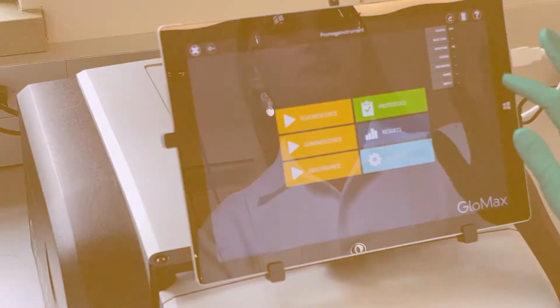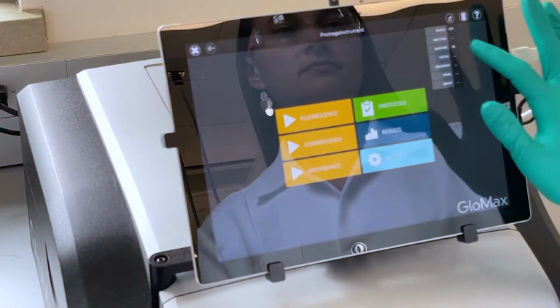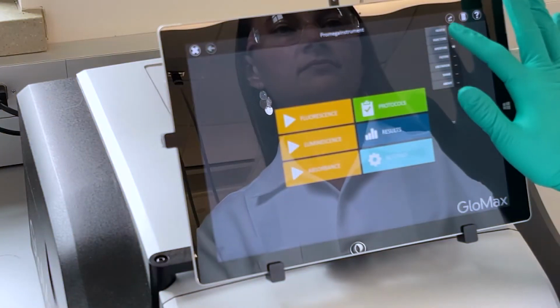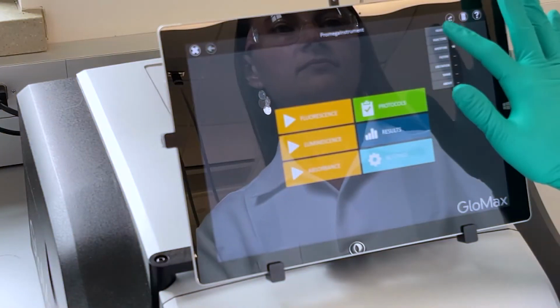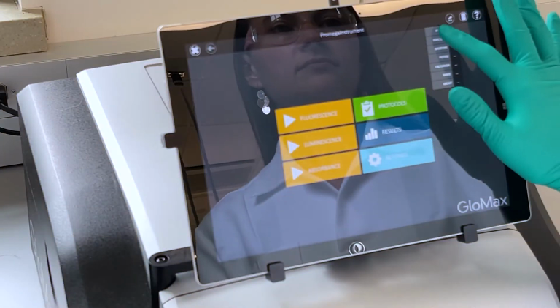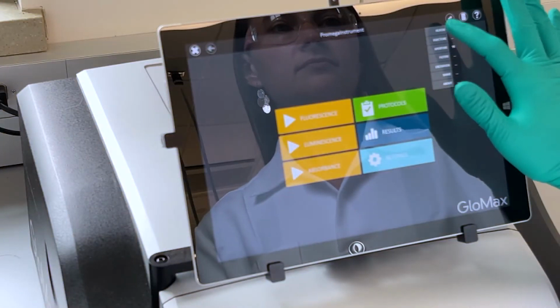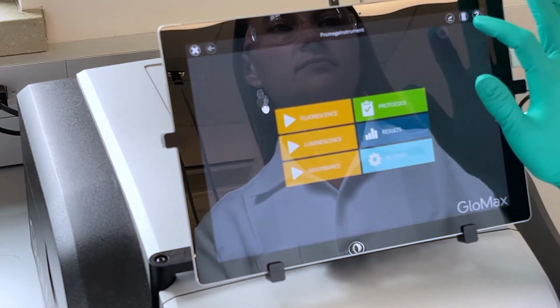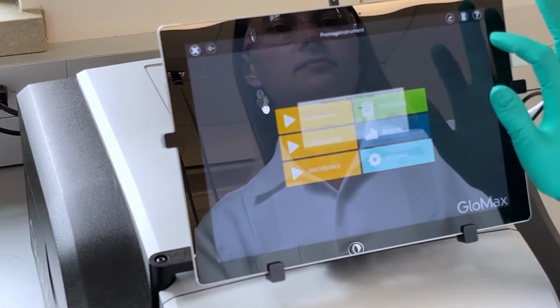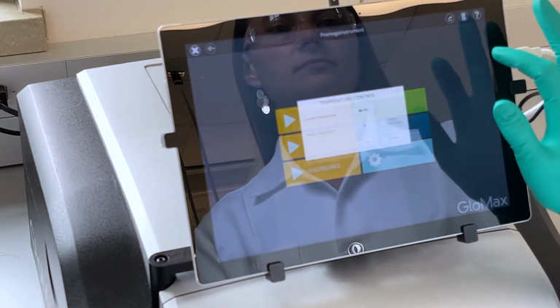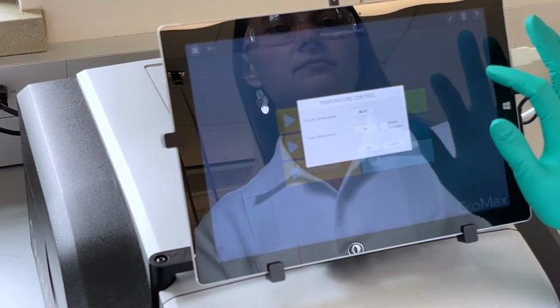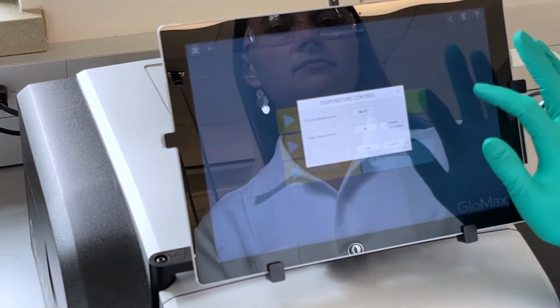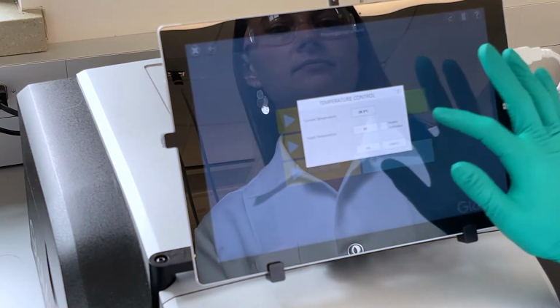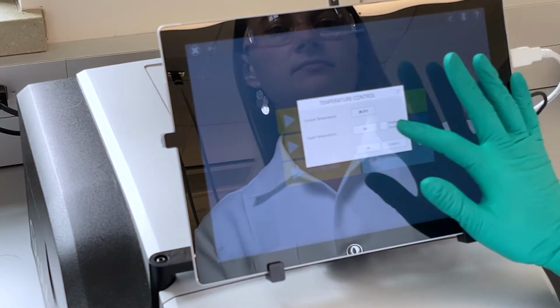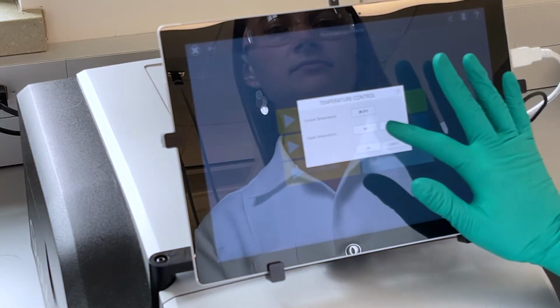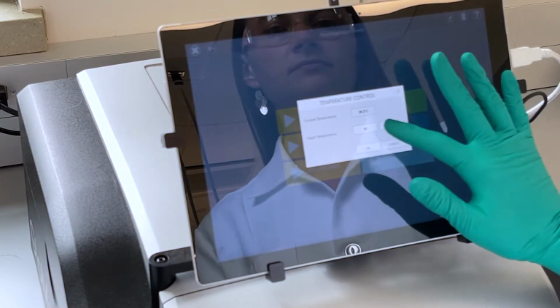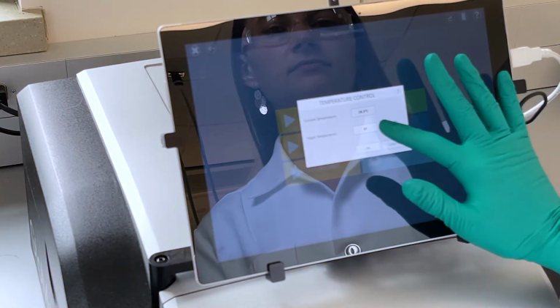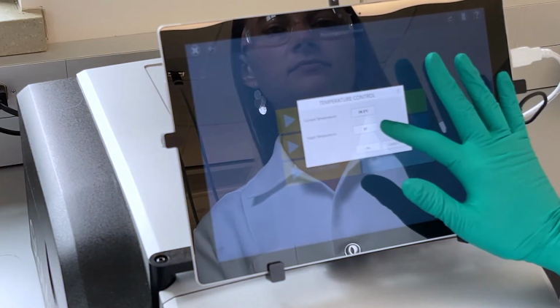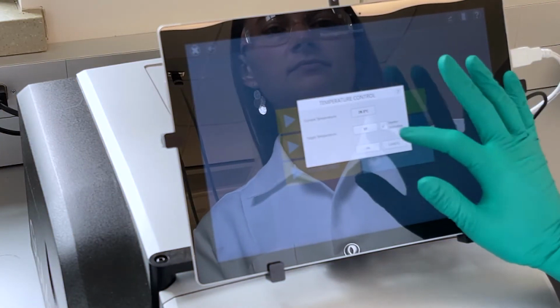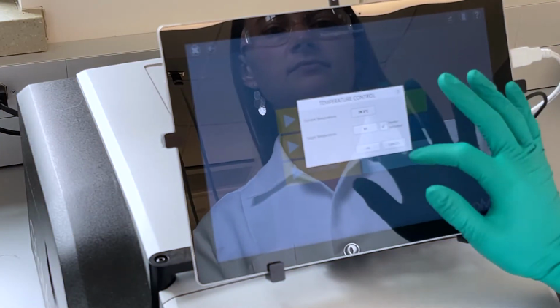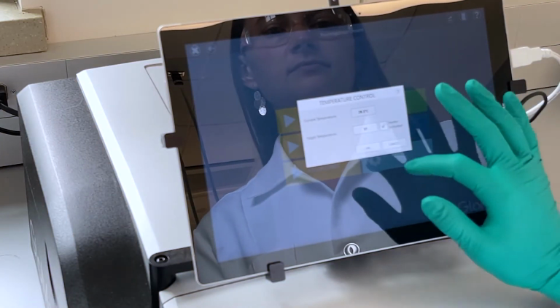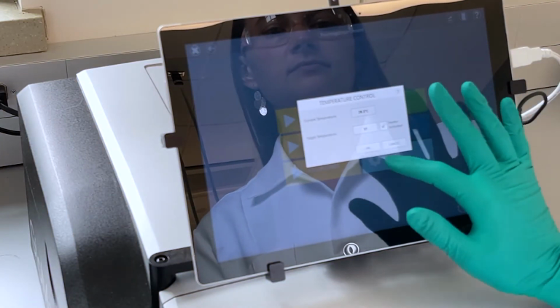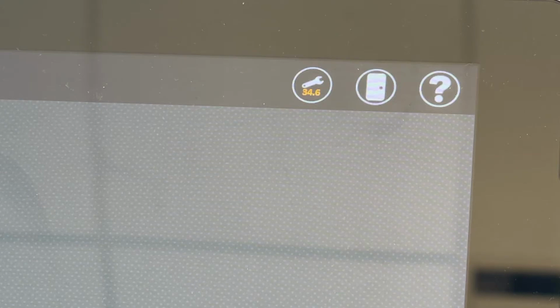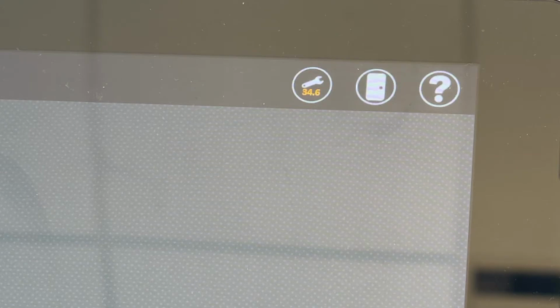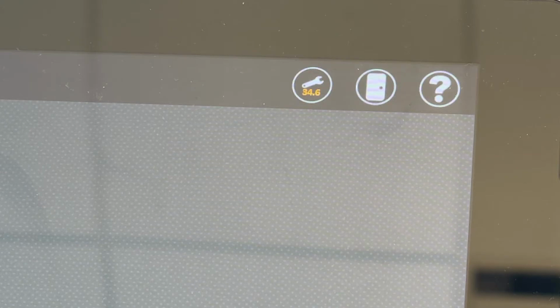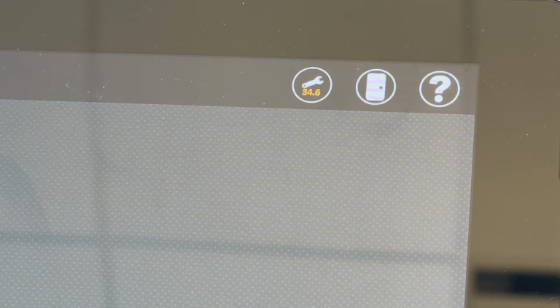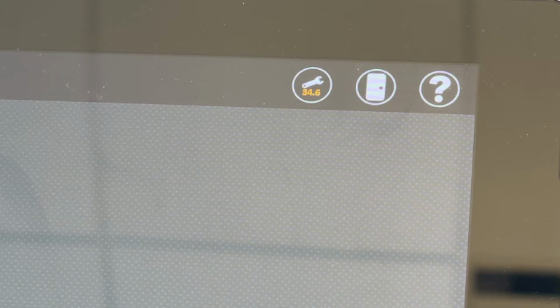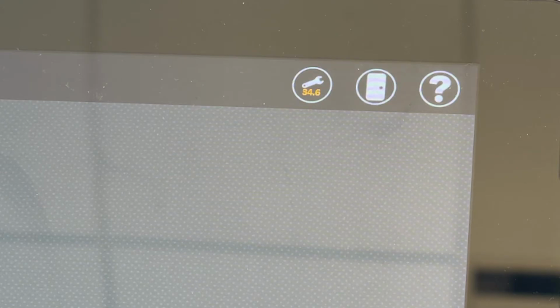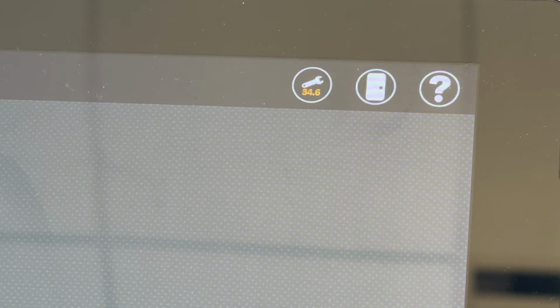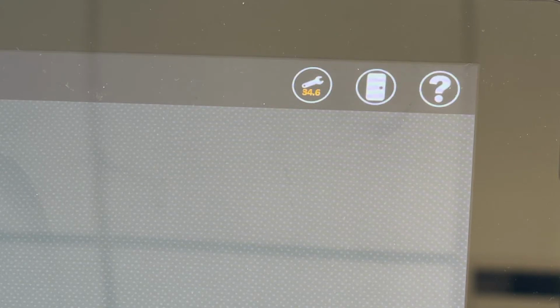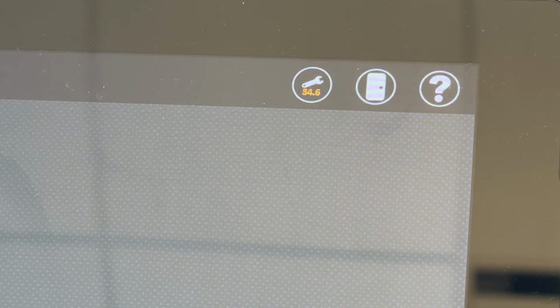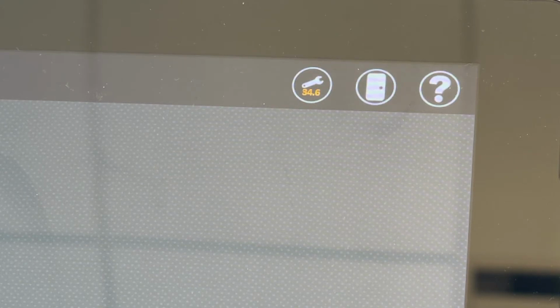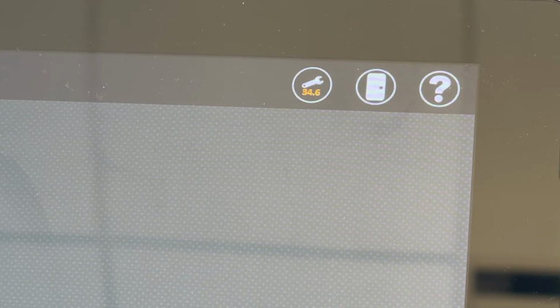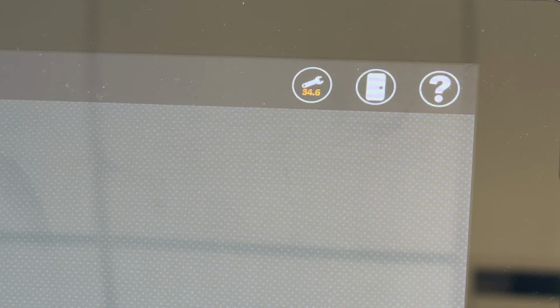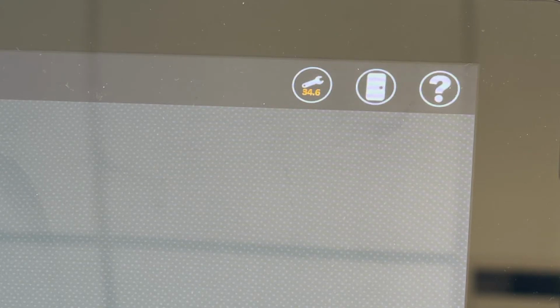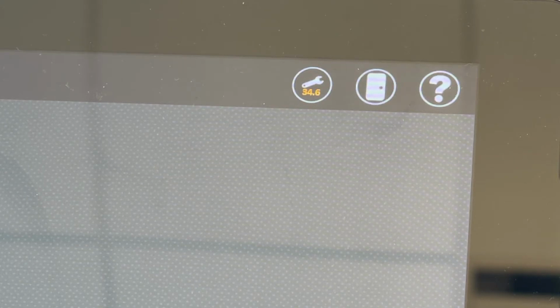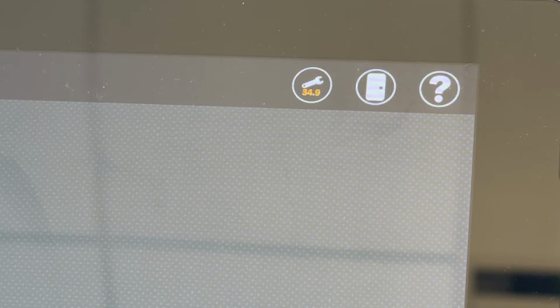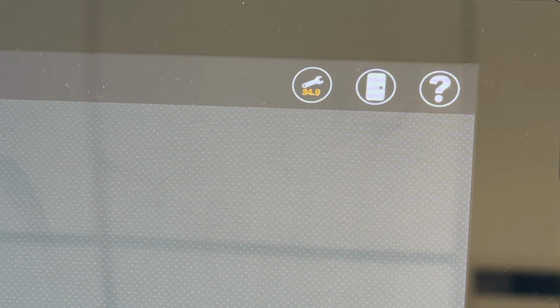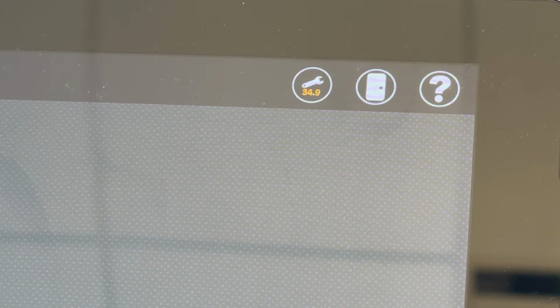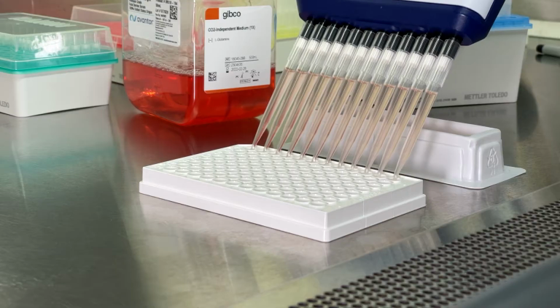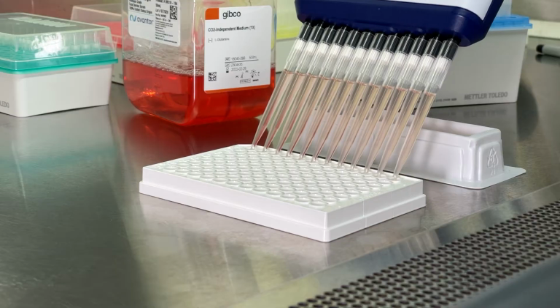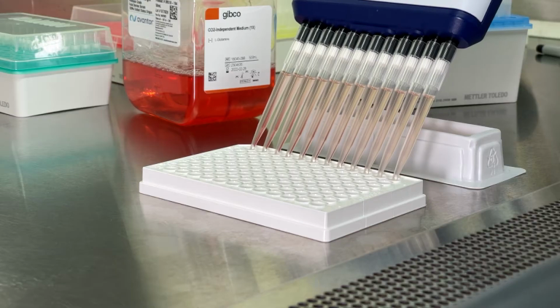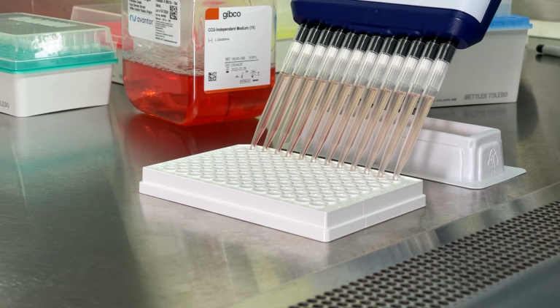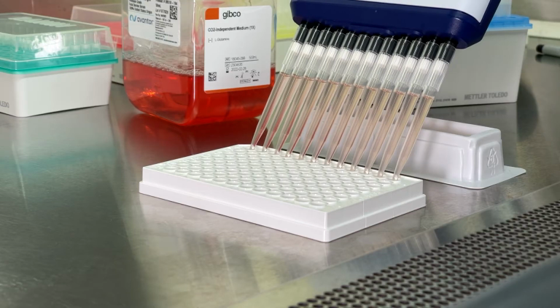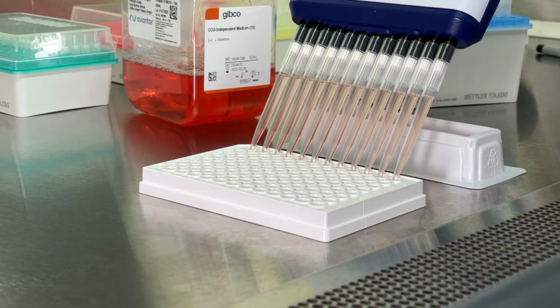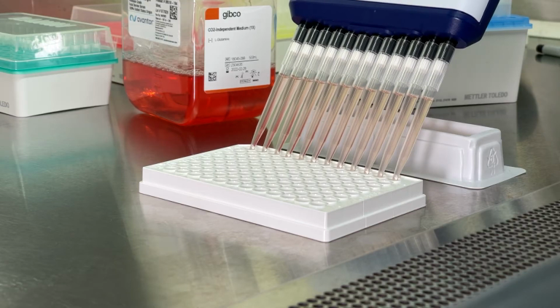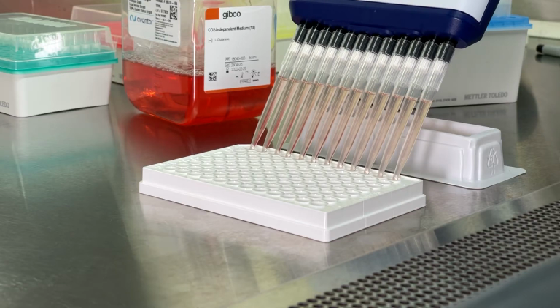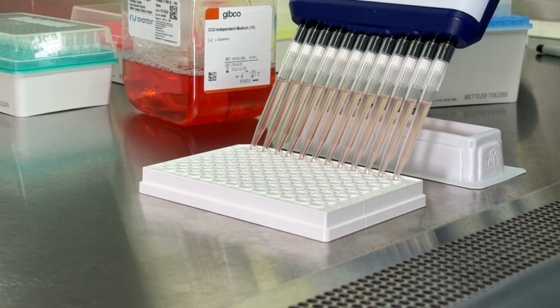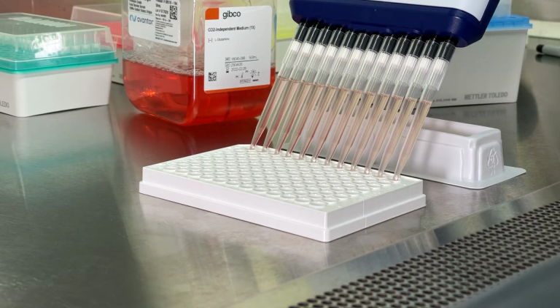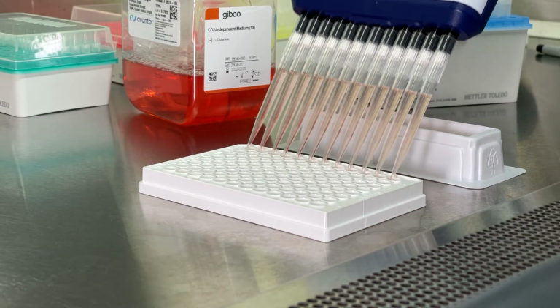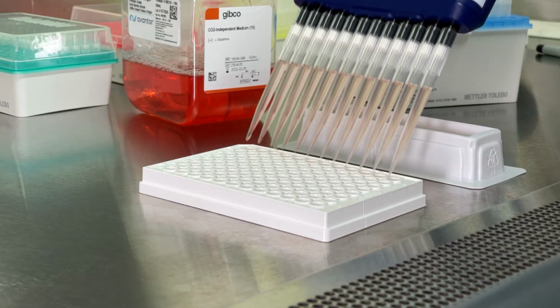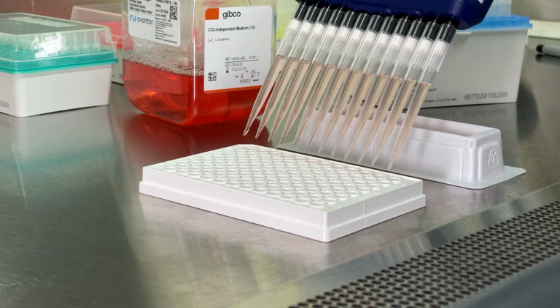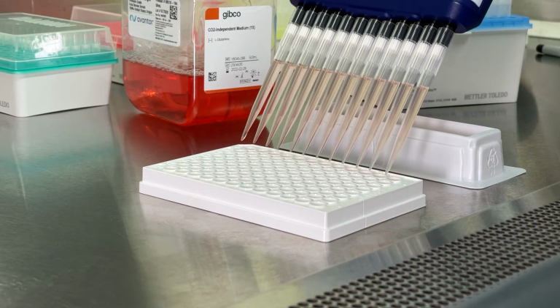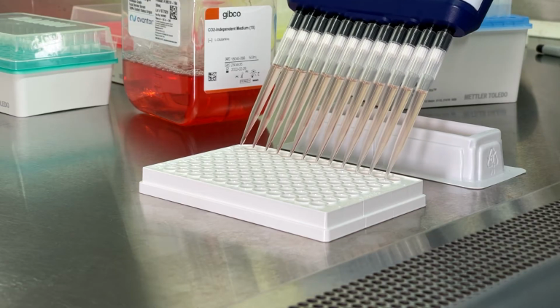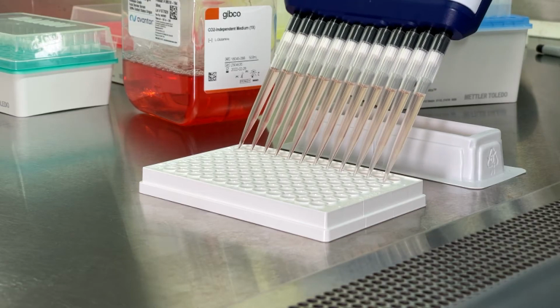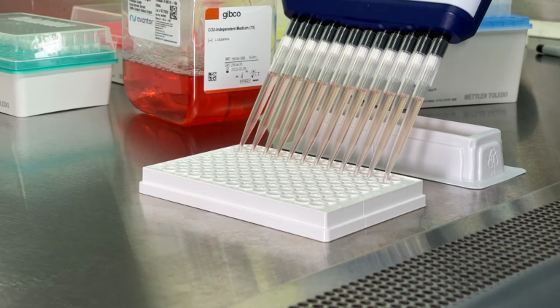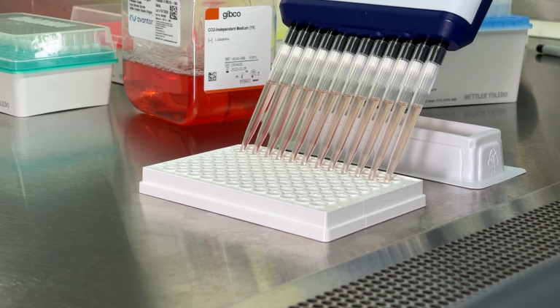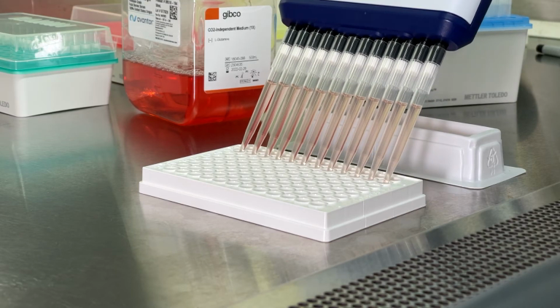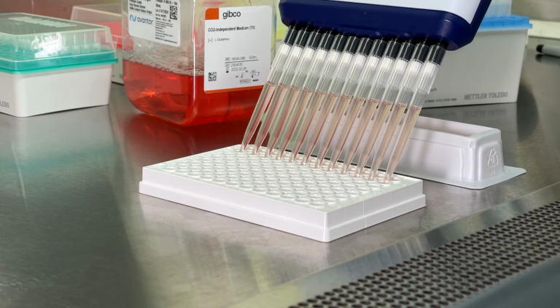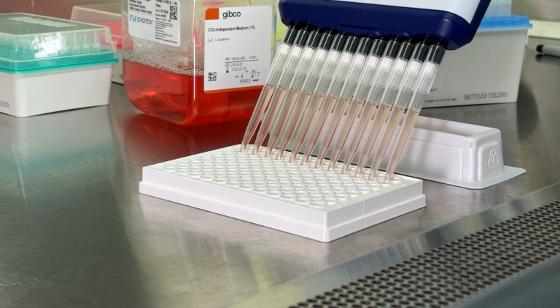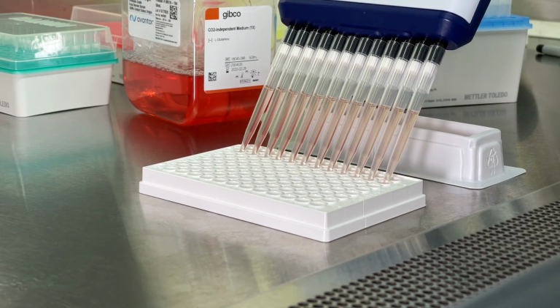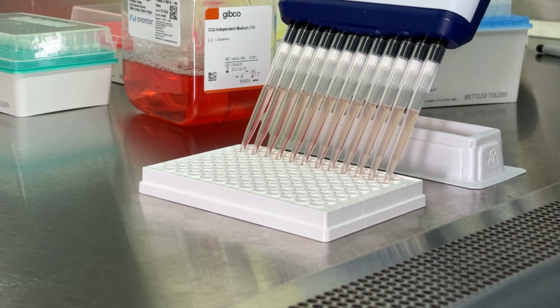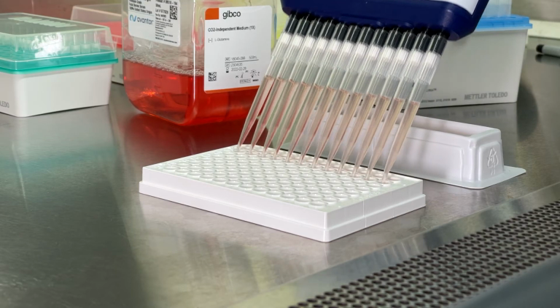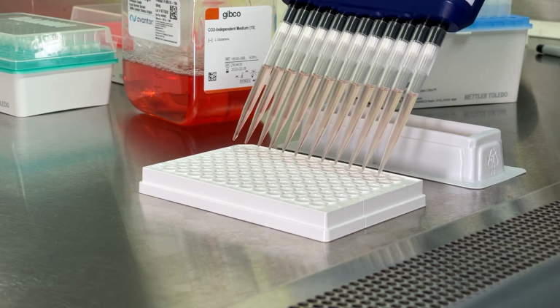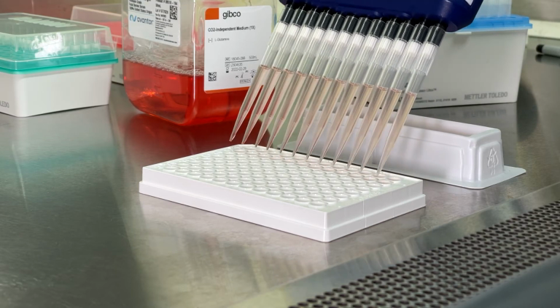First, I pre-warm the instrument to the desired temperature. Then, I set up my assay plate with cells and reagent.